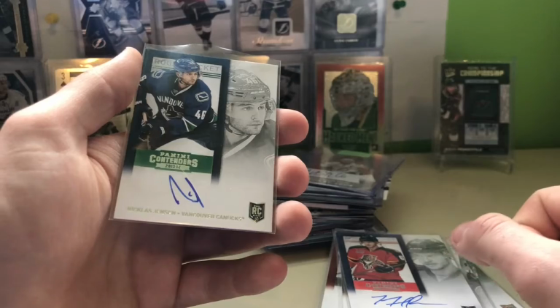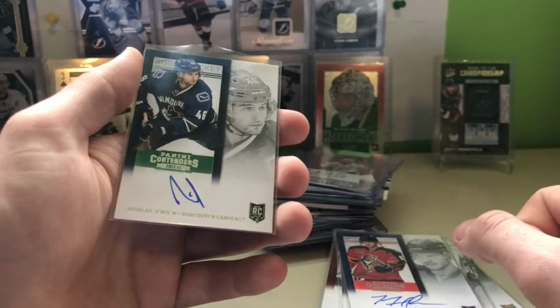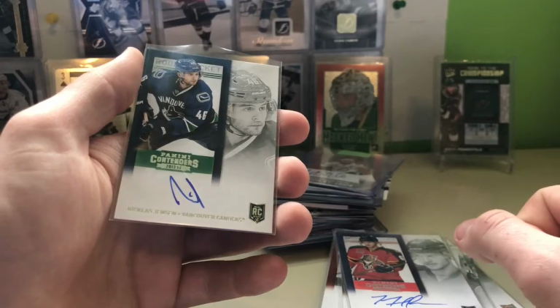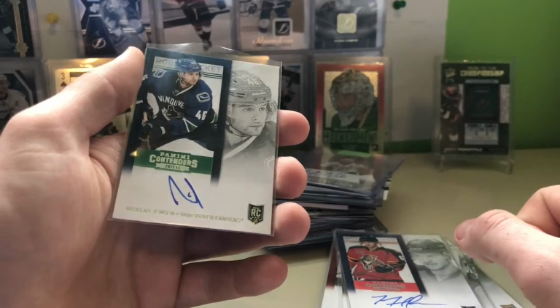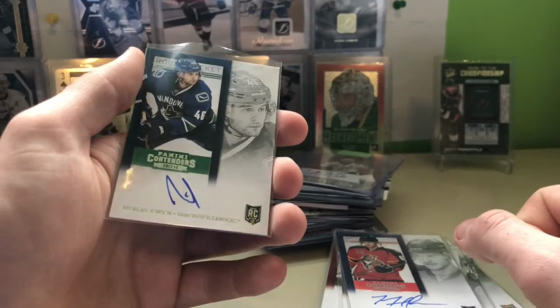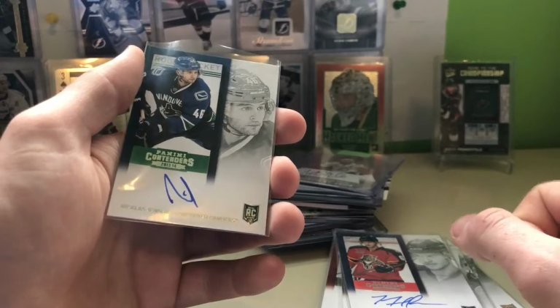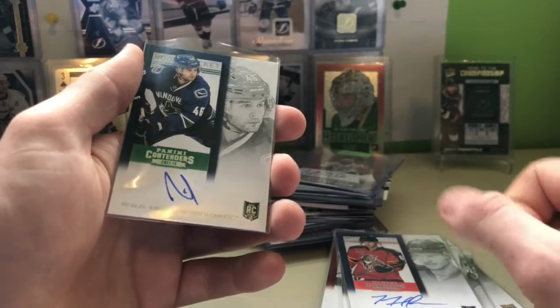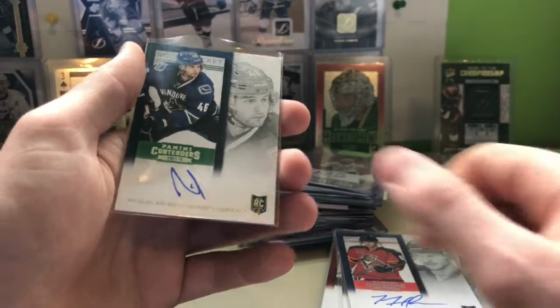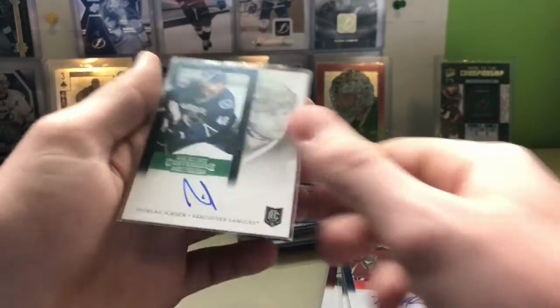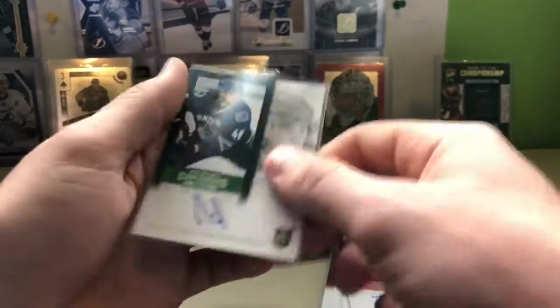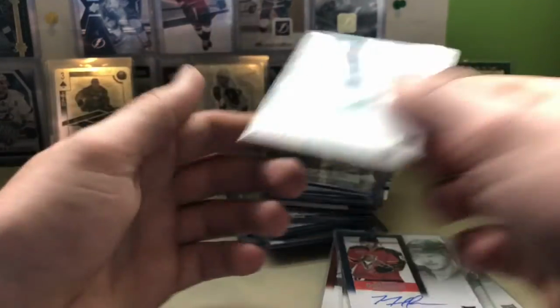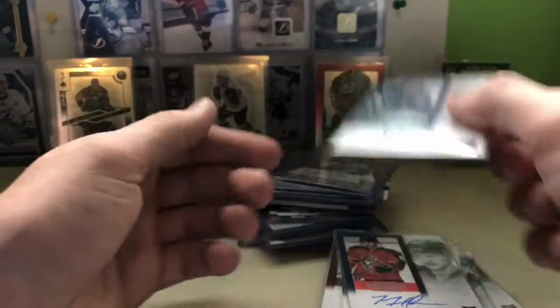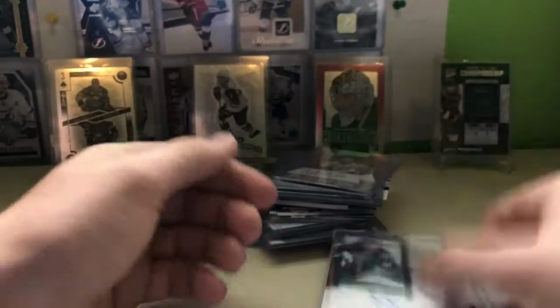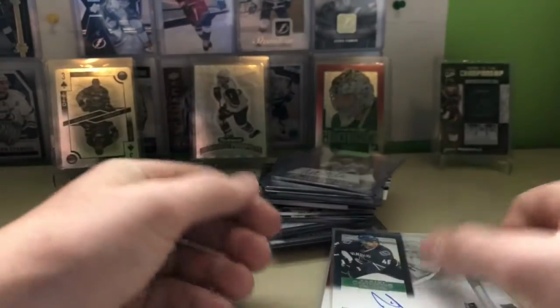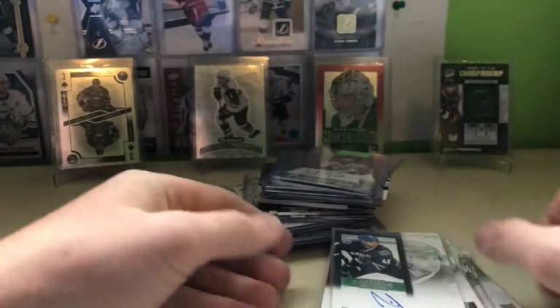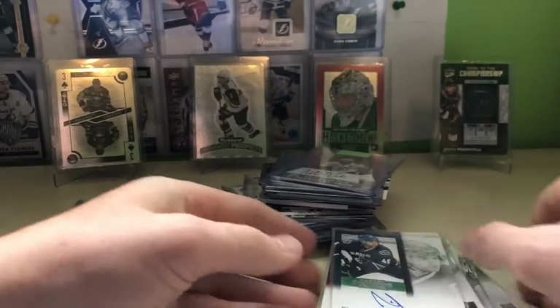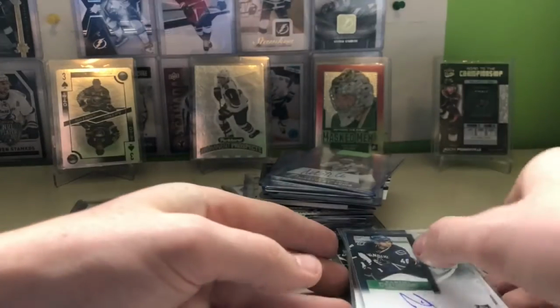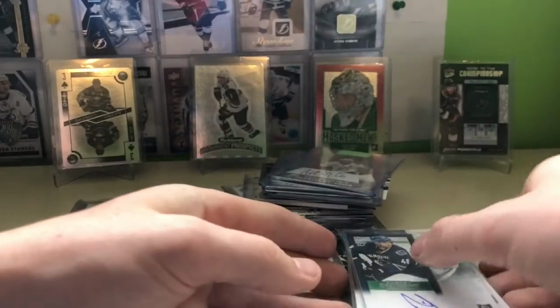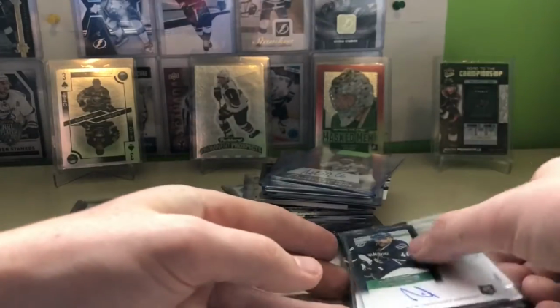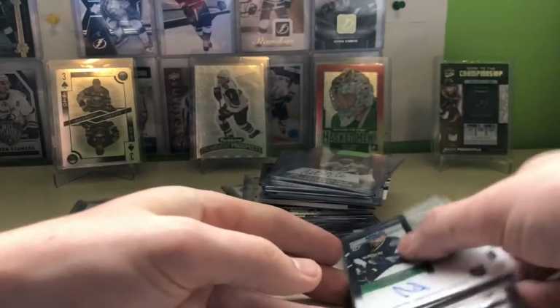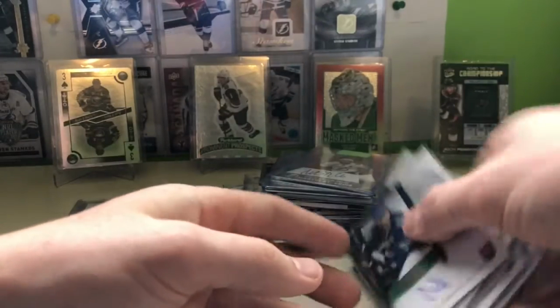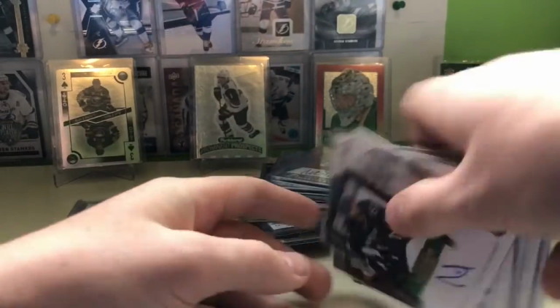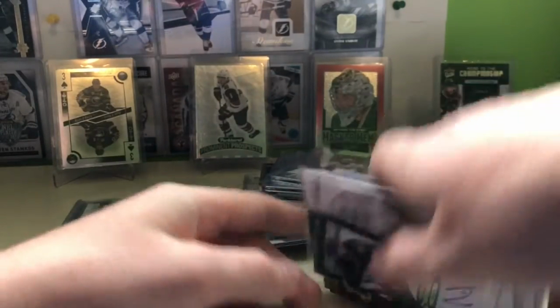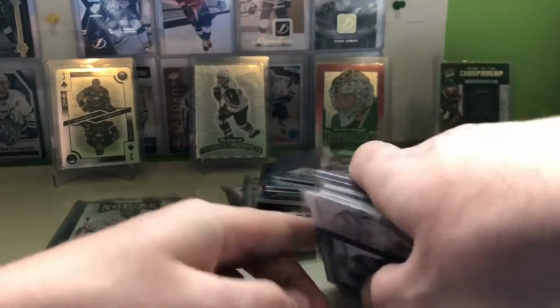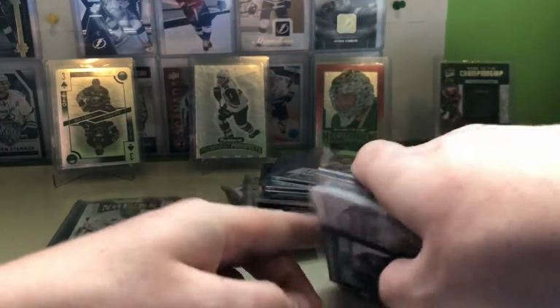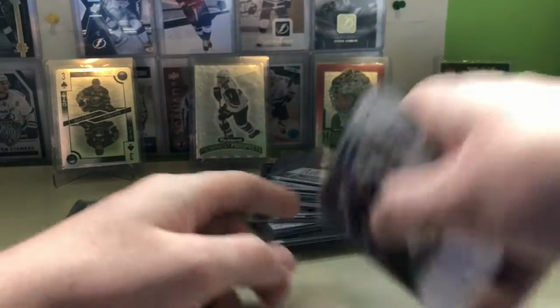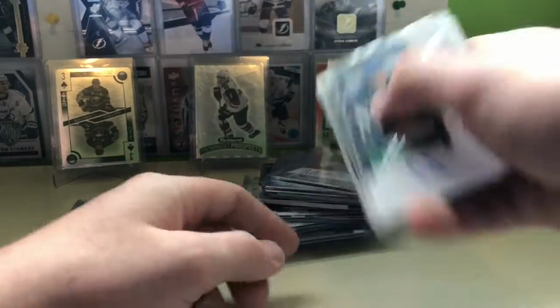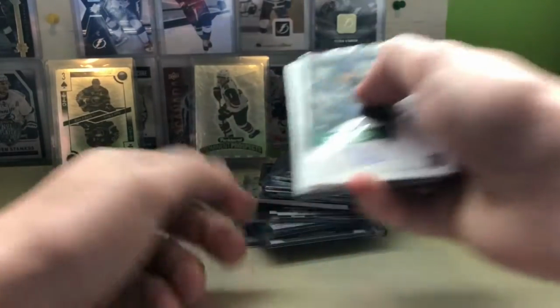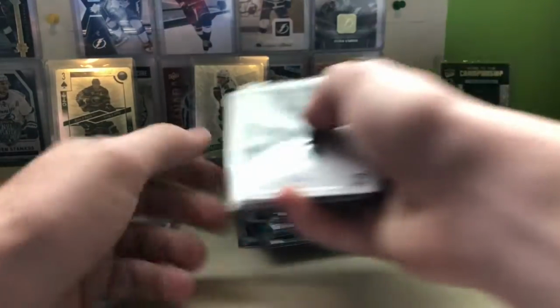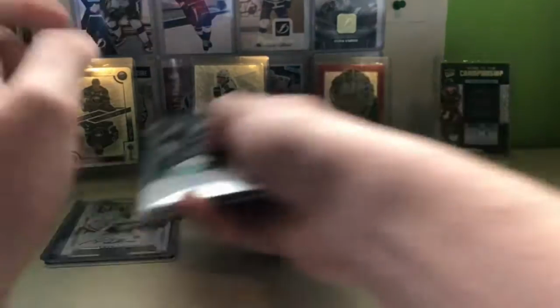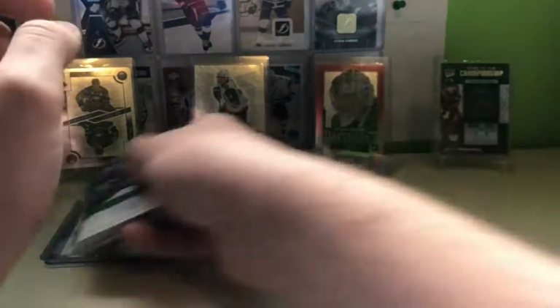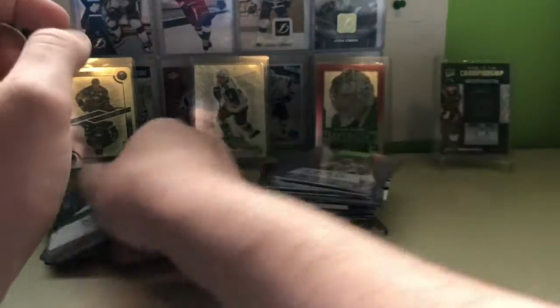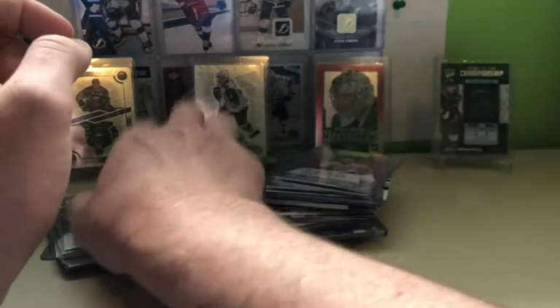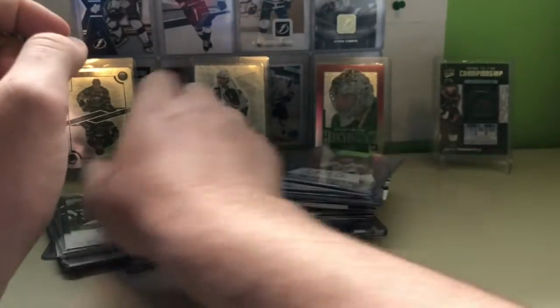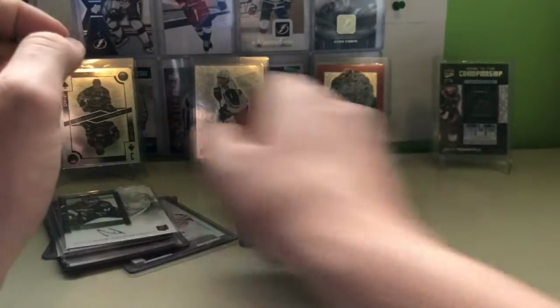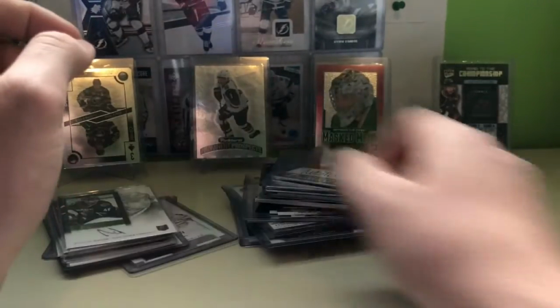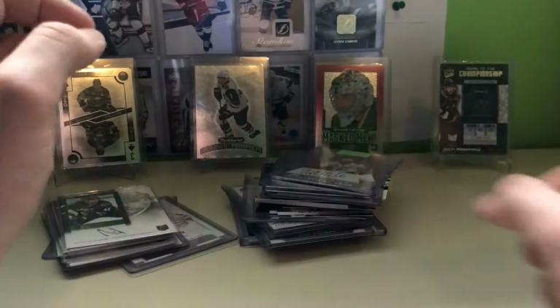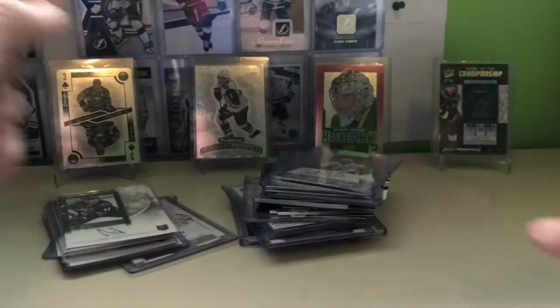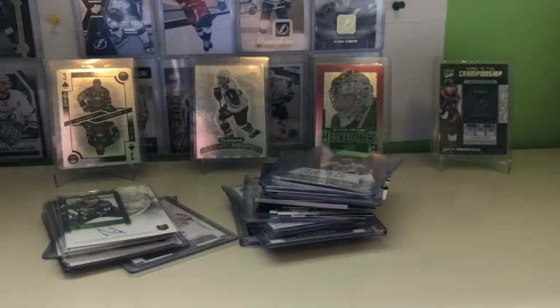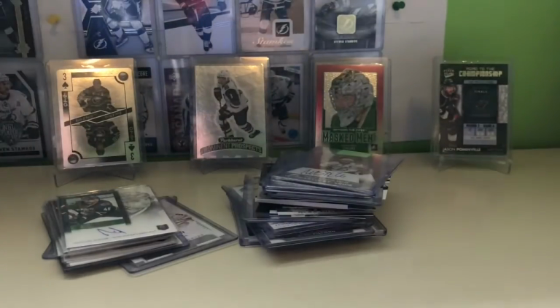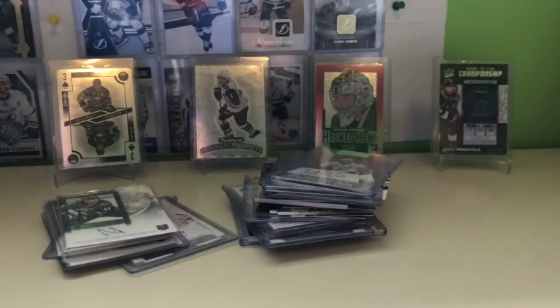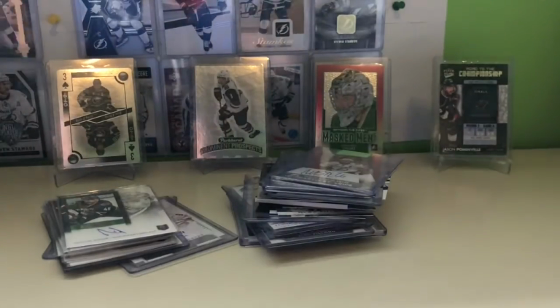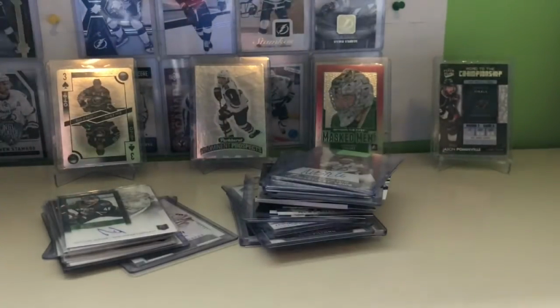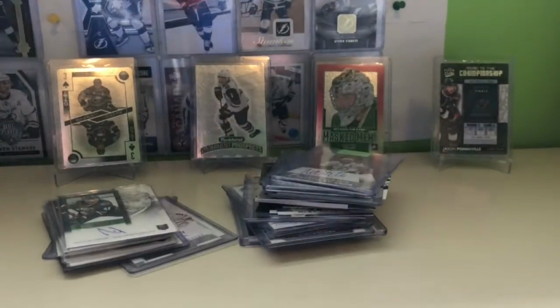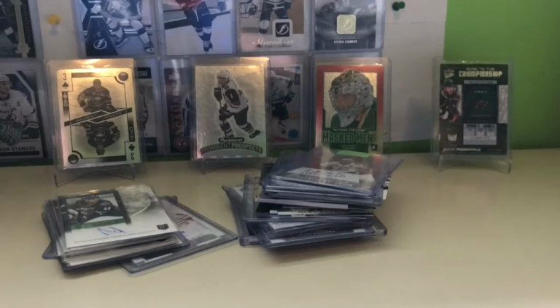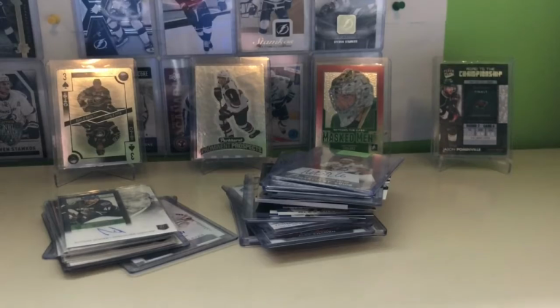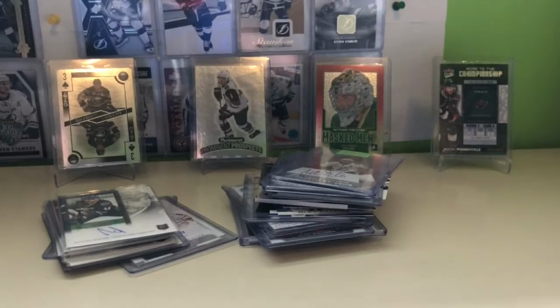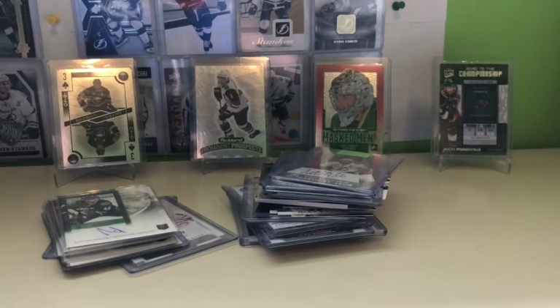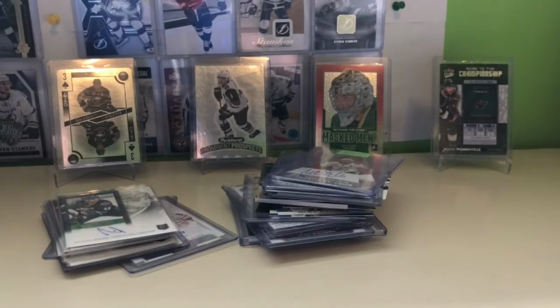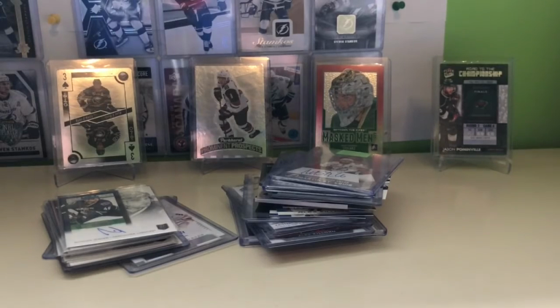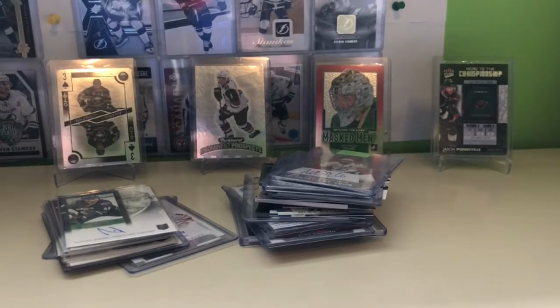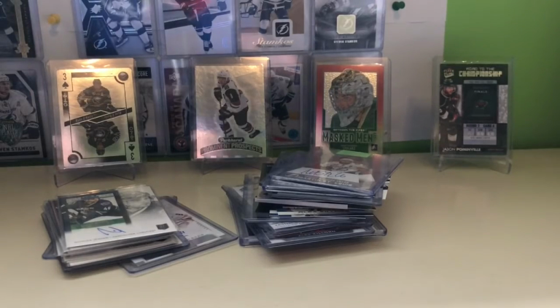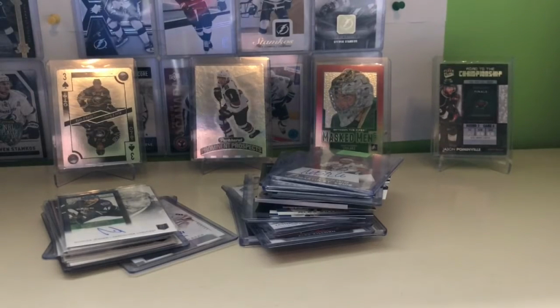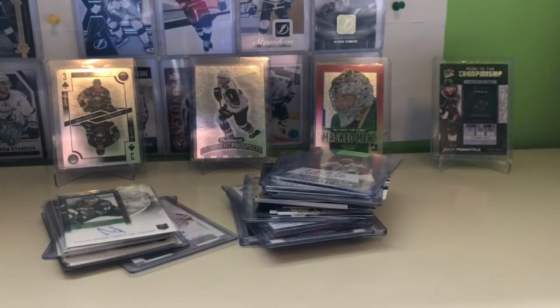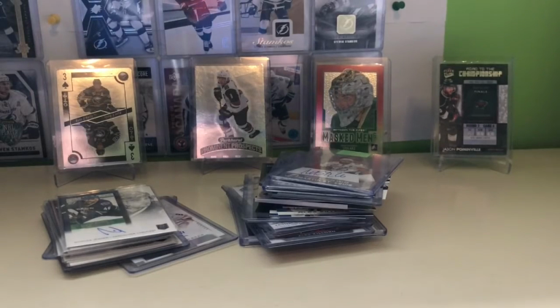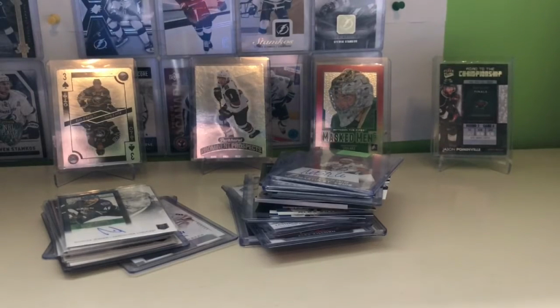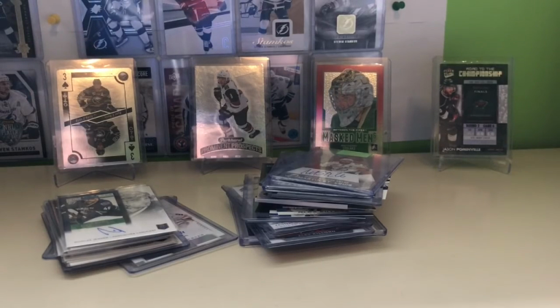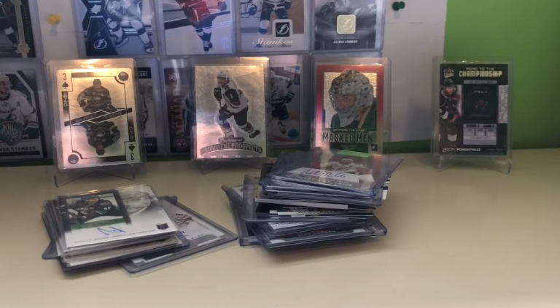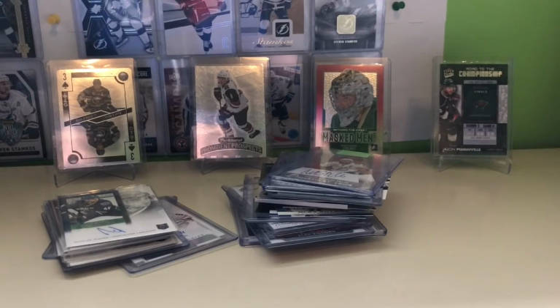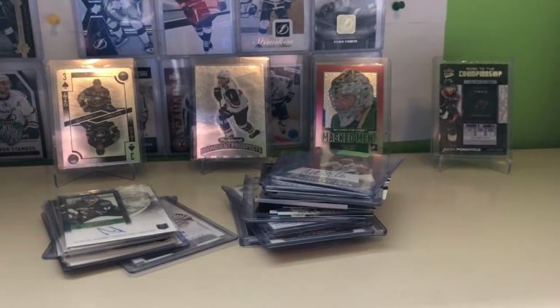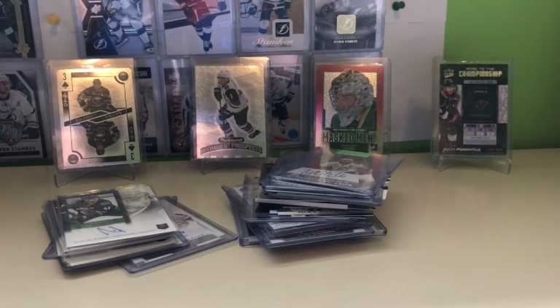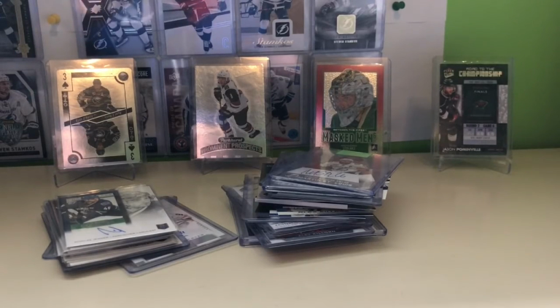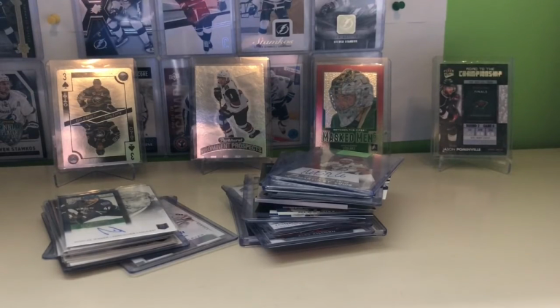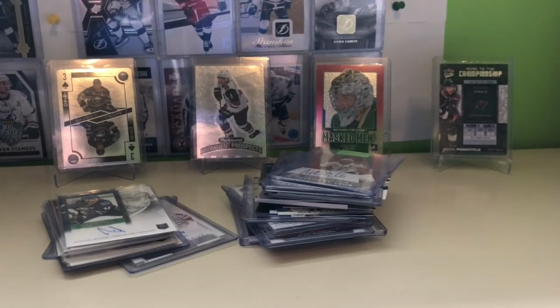So yeah guys, a bunch of Contenders autos. Remember to like, comment, and subscribe, and I'll see you guys in the next one.